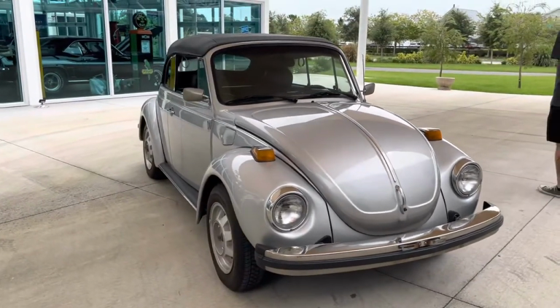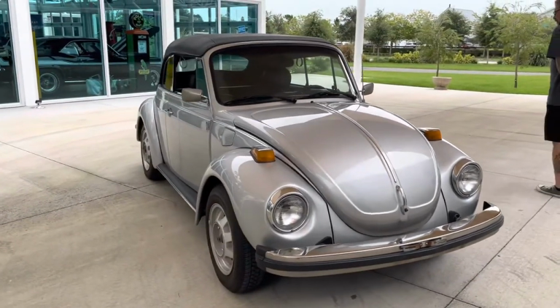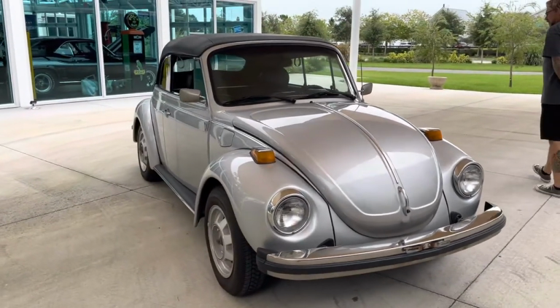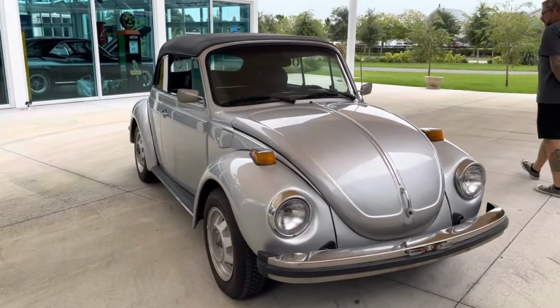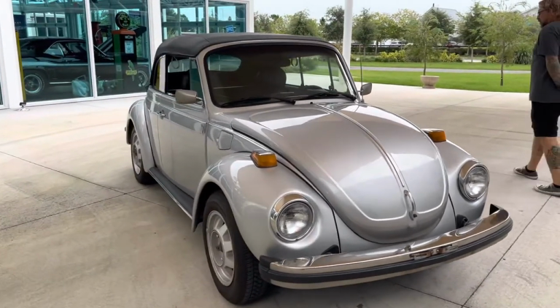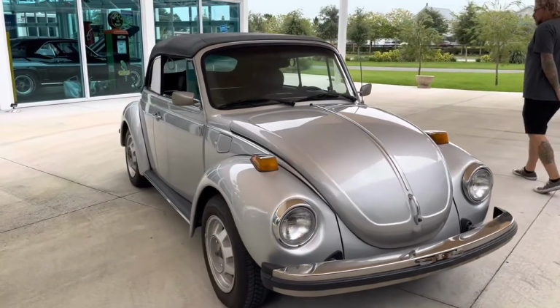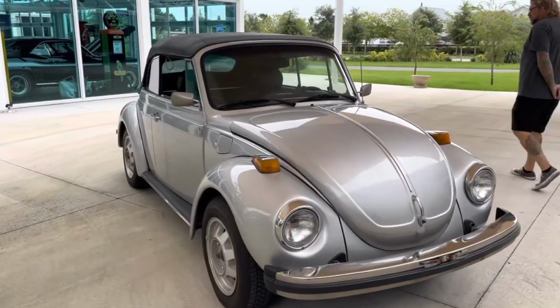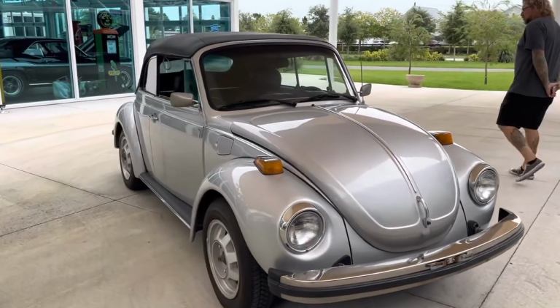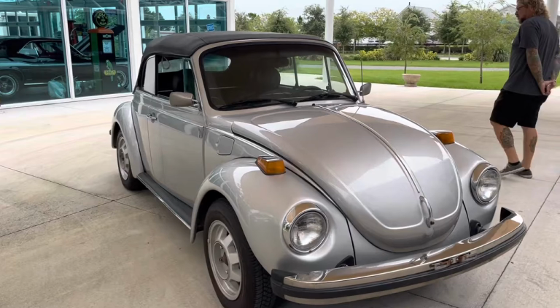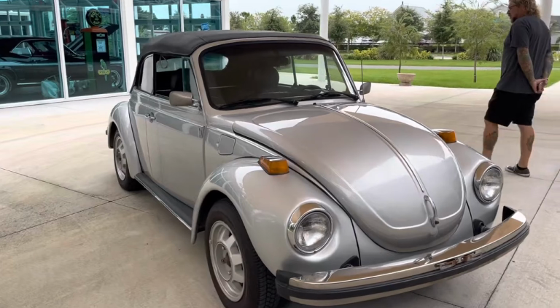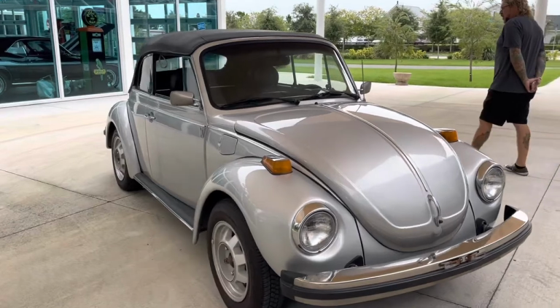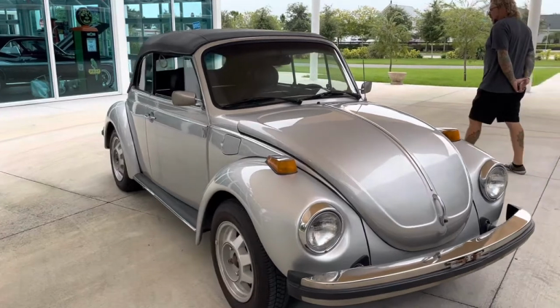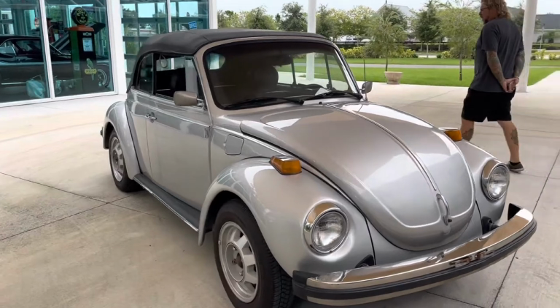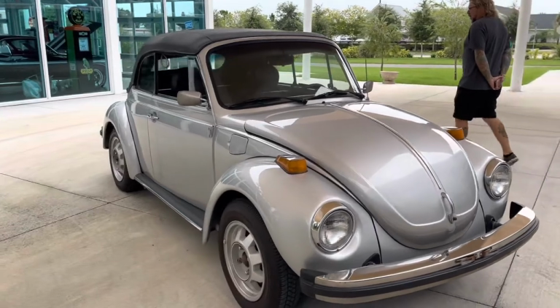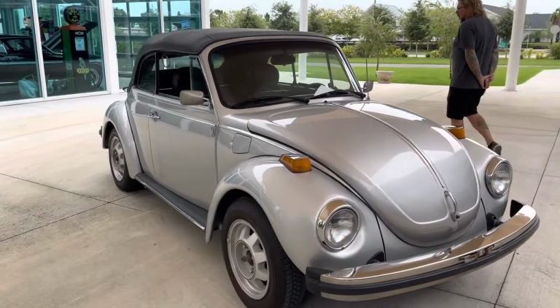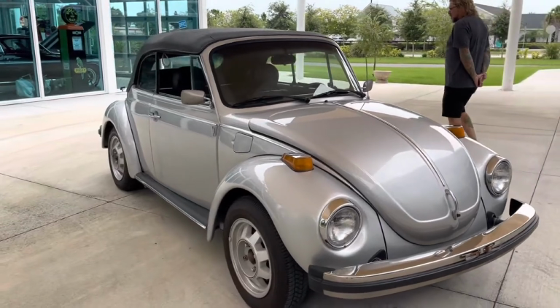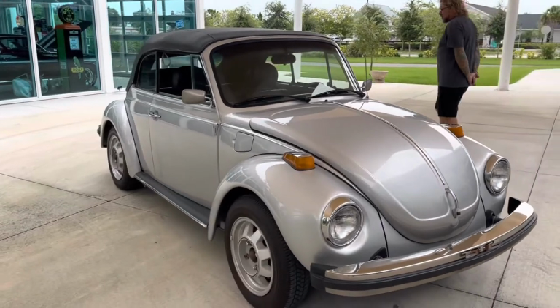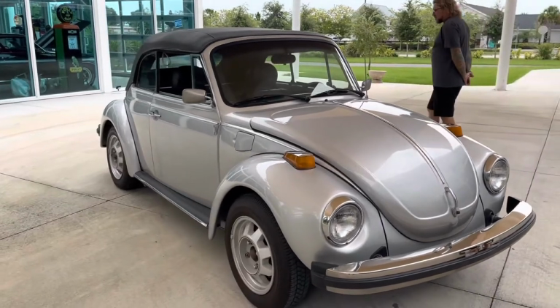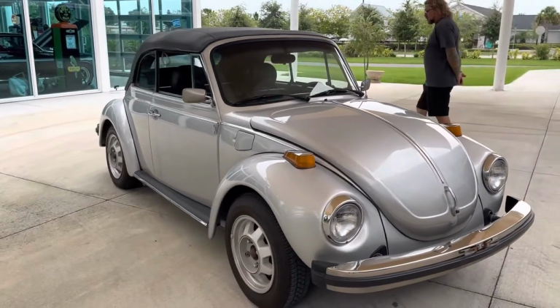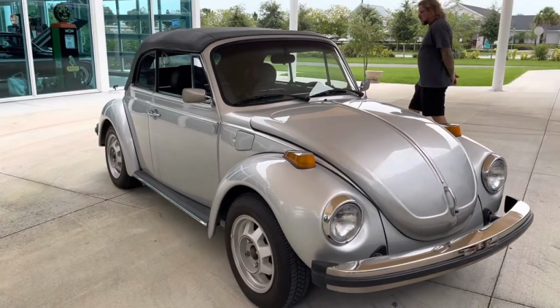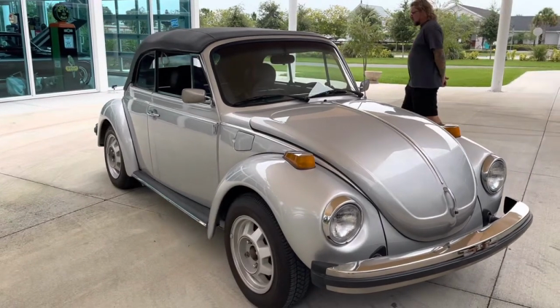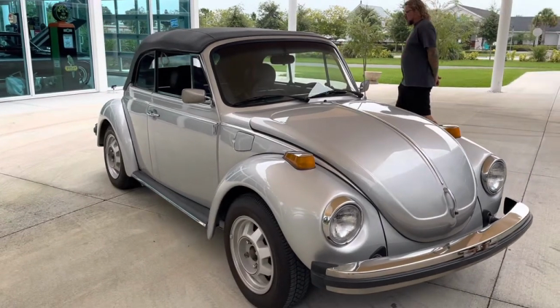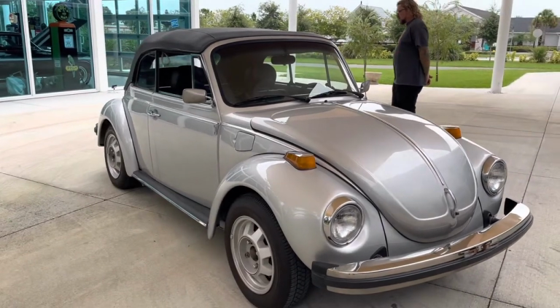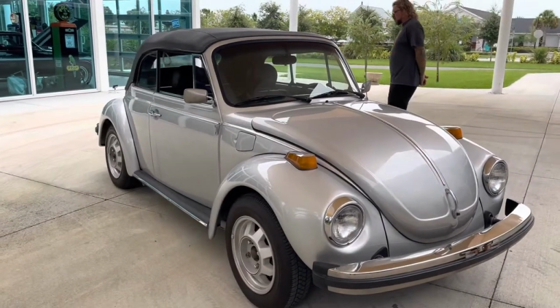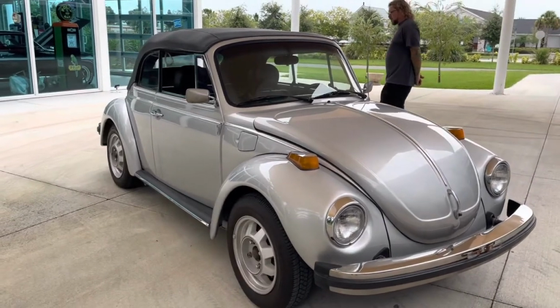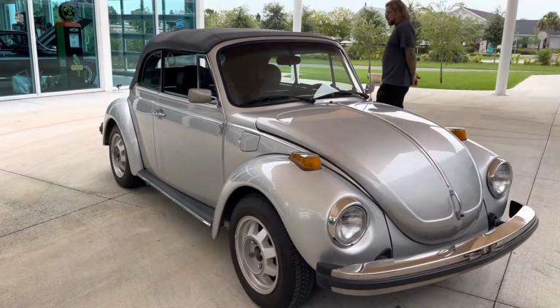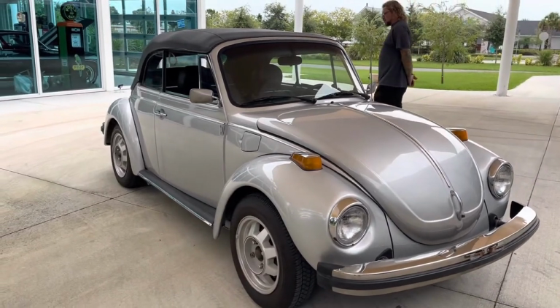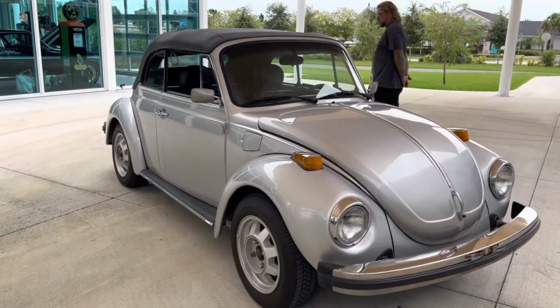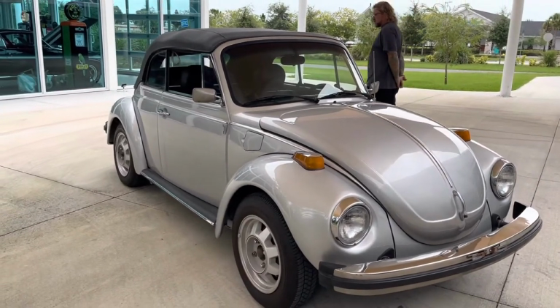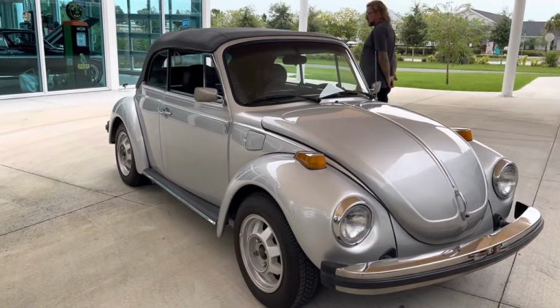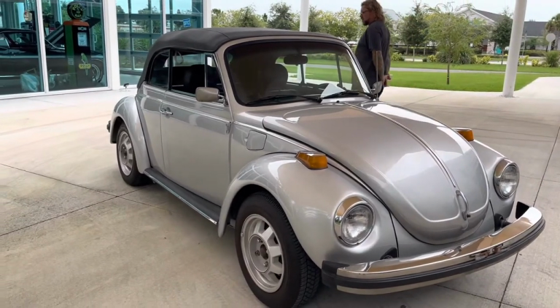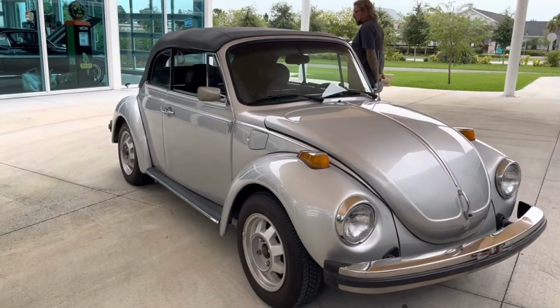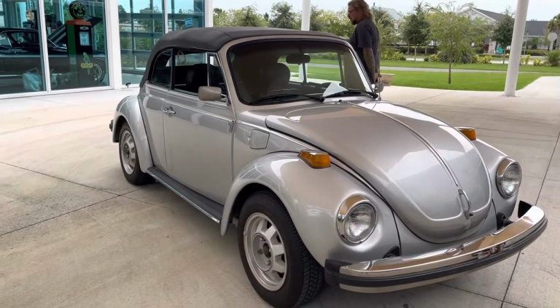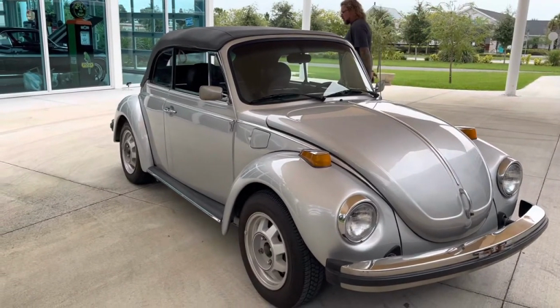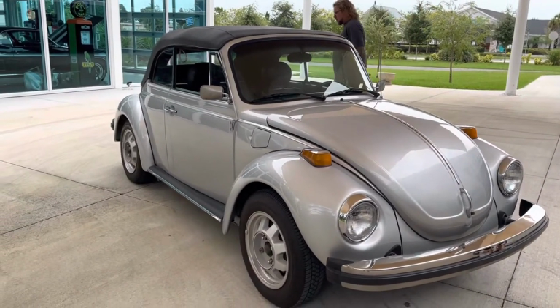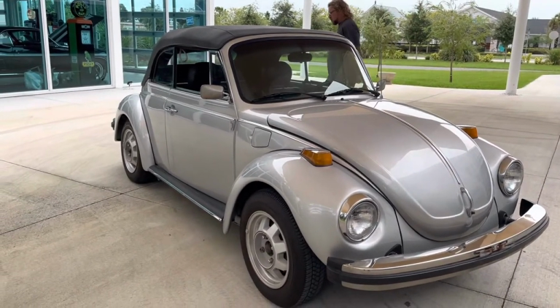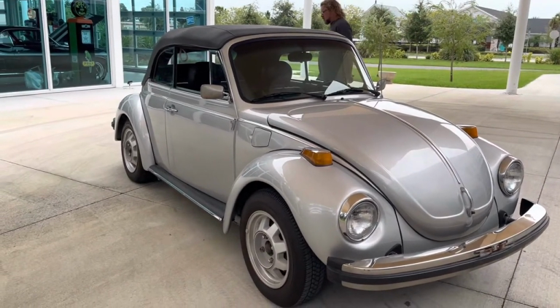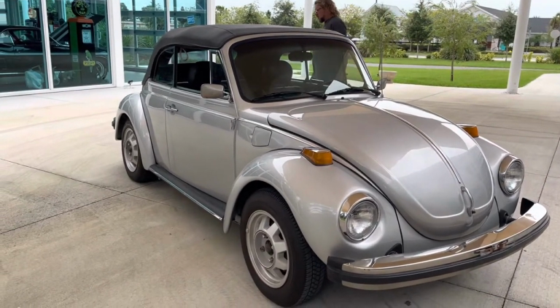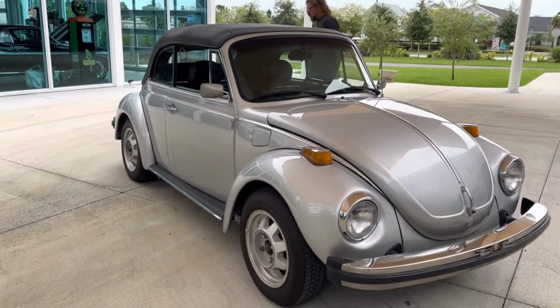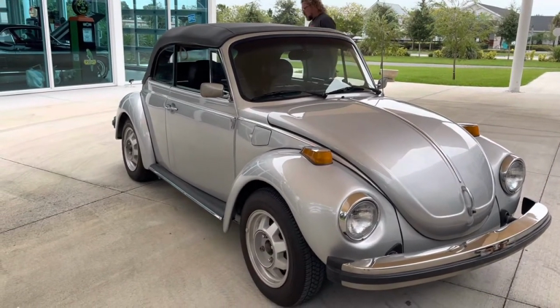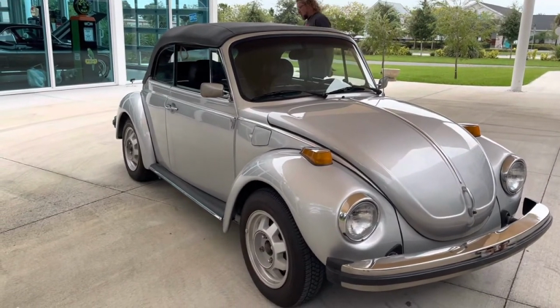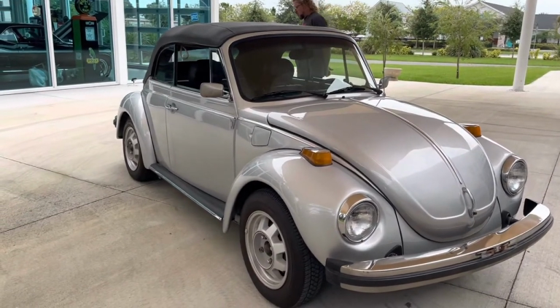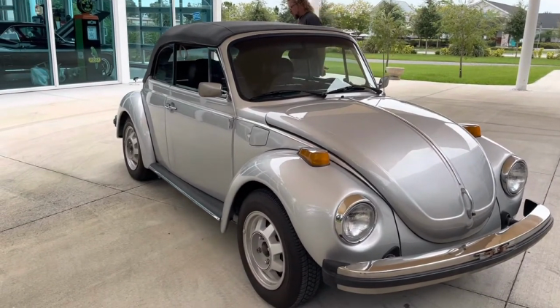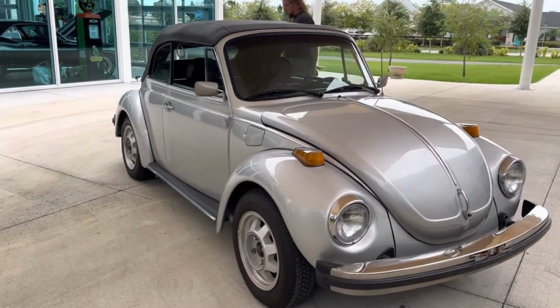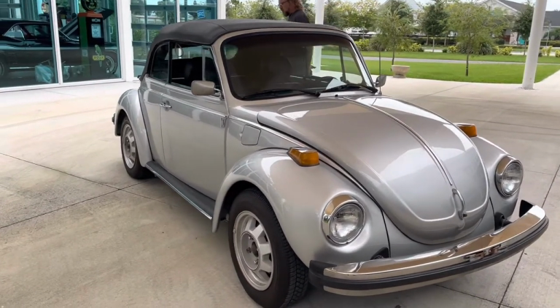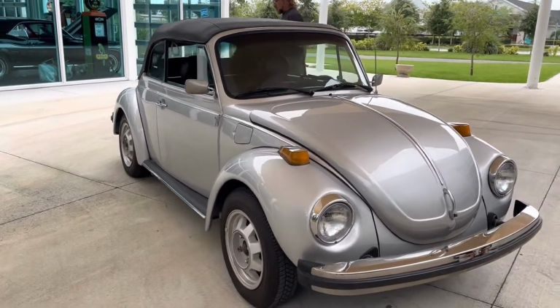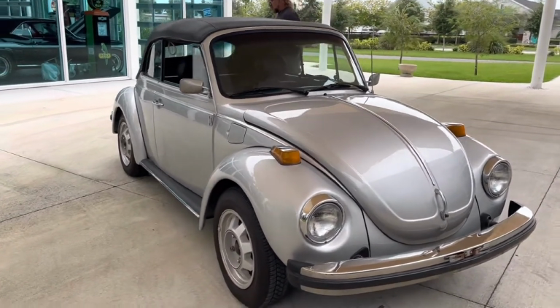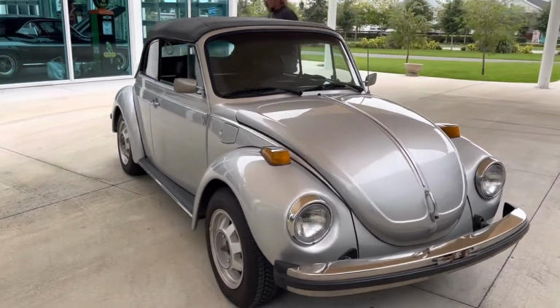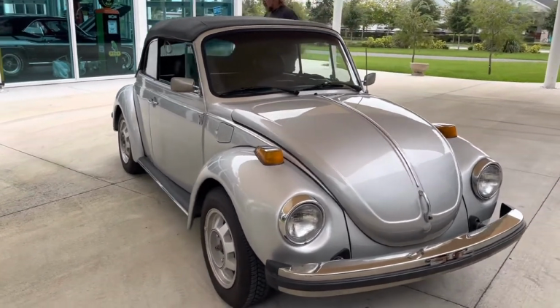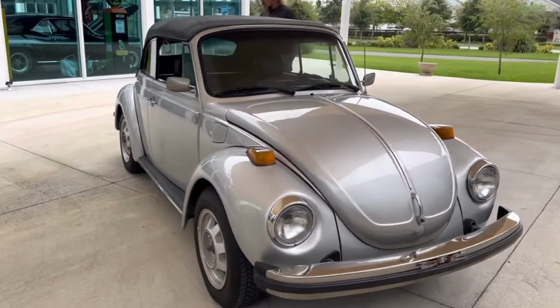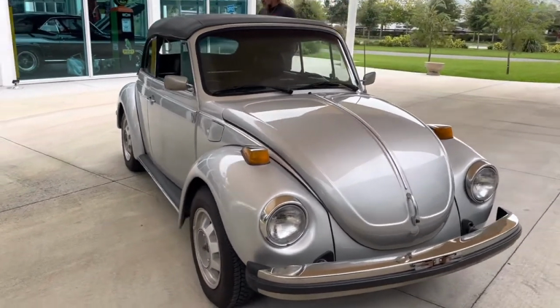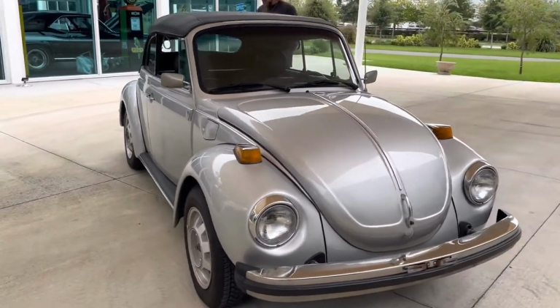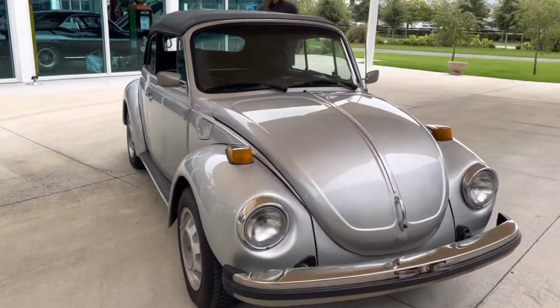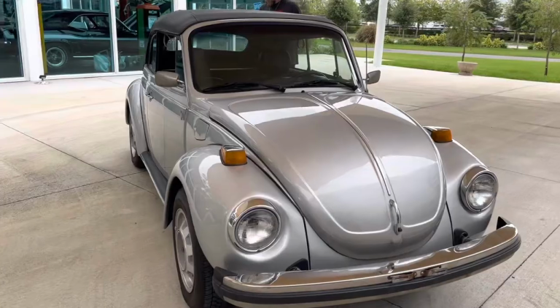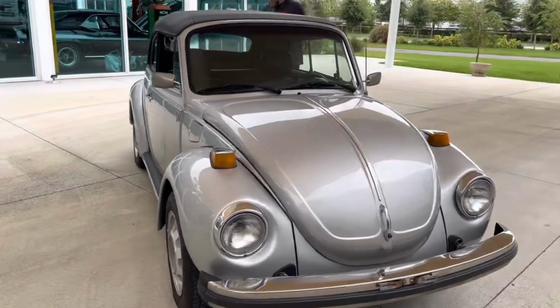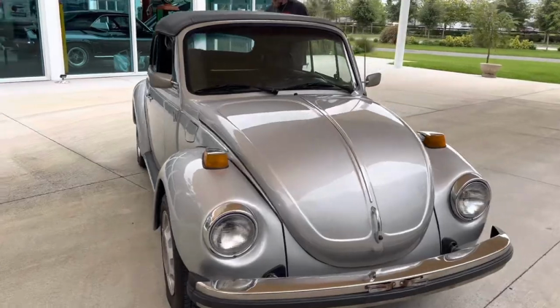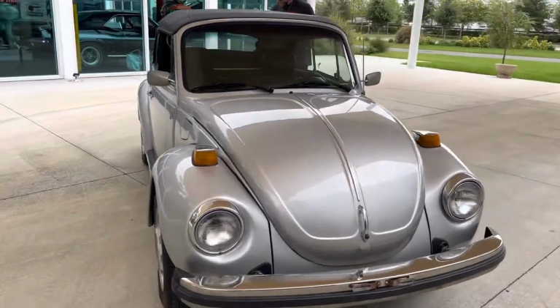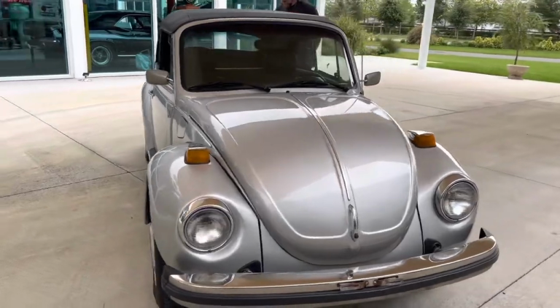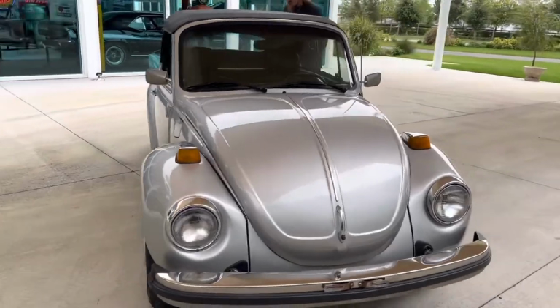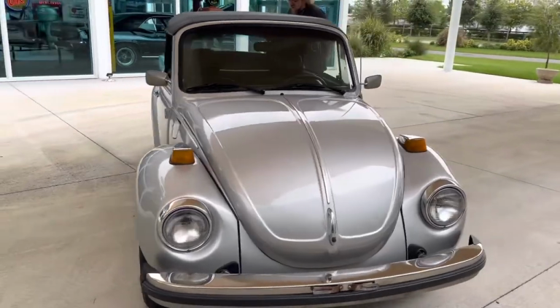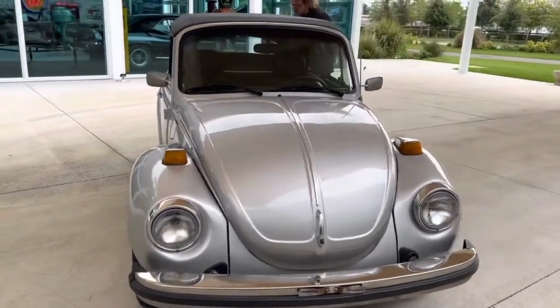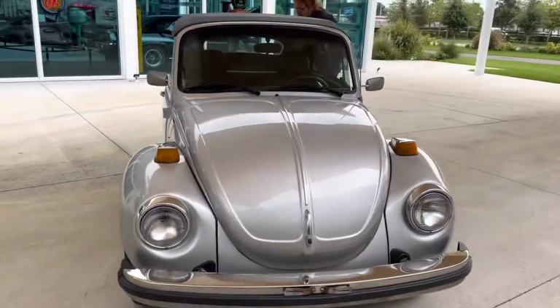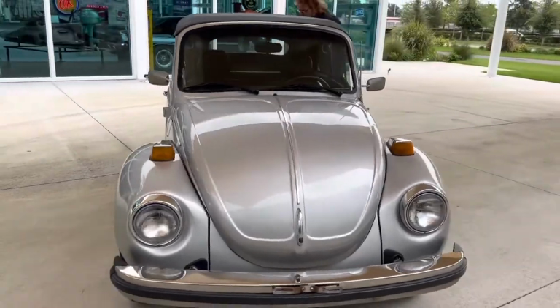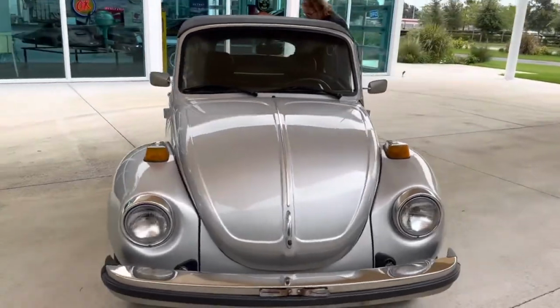So we will get the engine started and take it for a spin and see how she drives. Stay tuned.